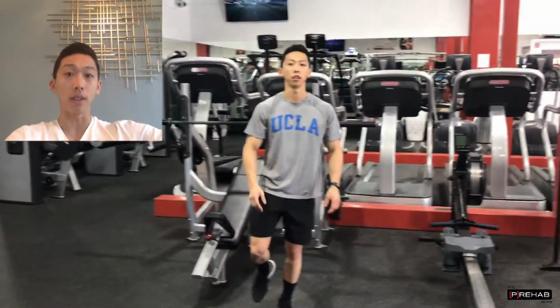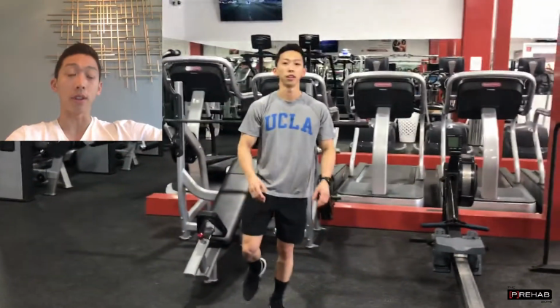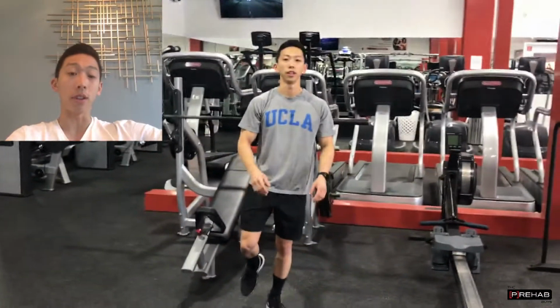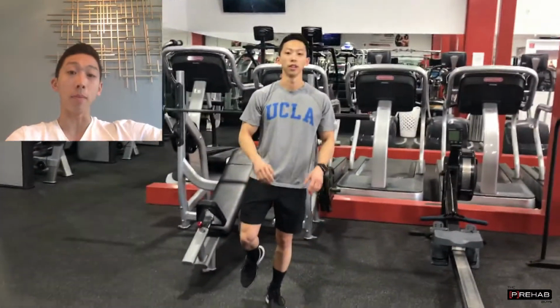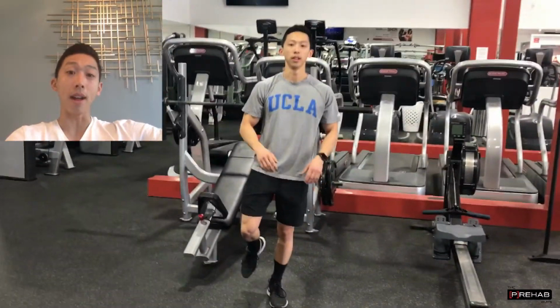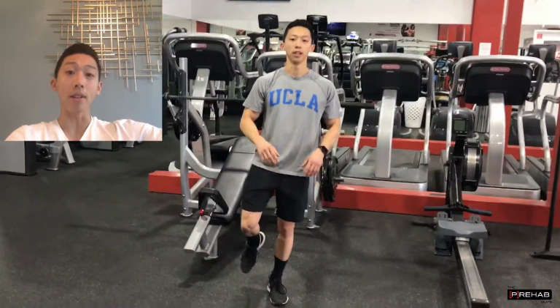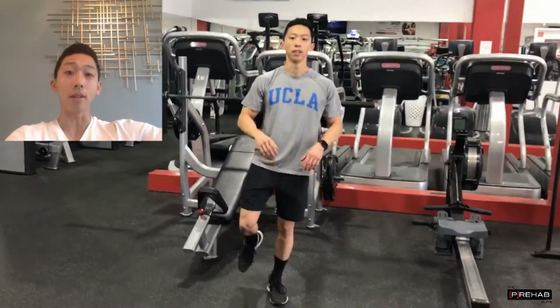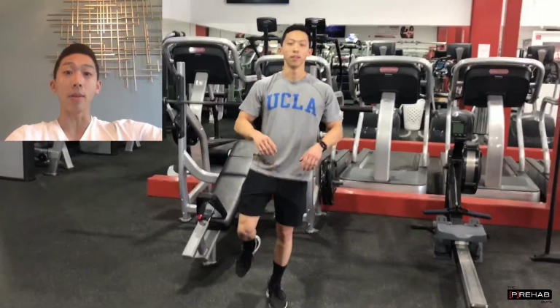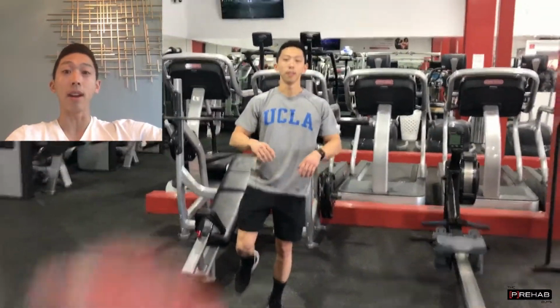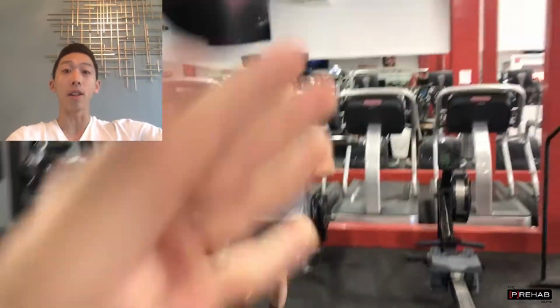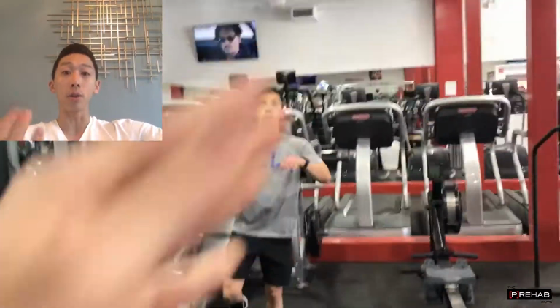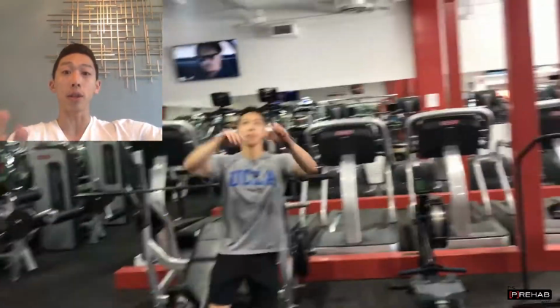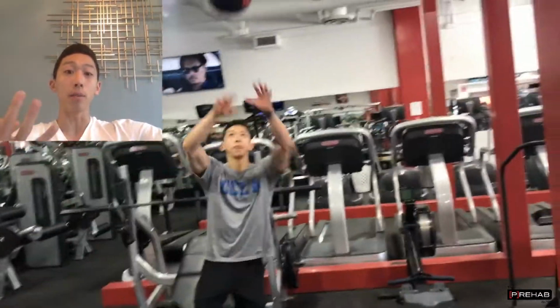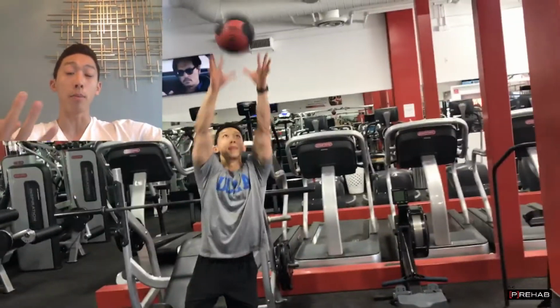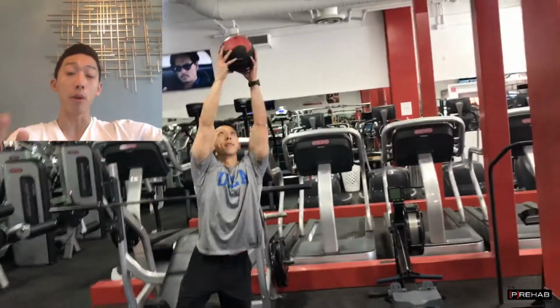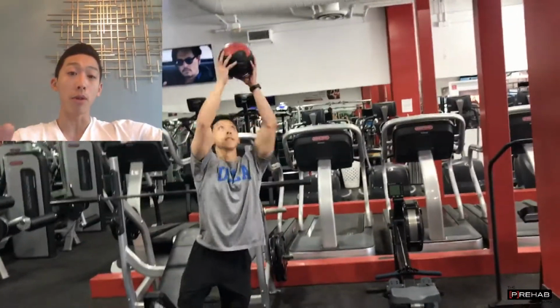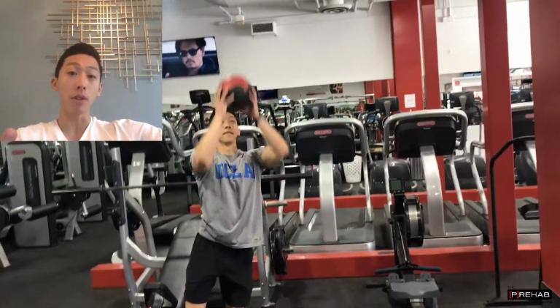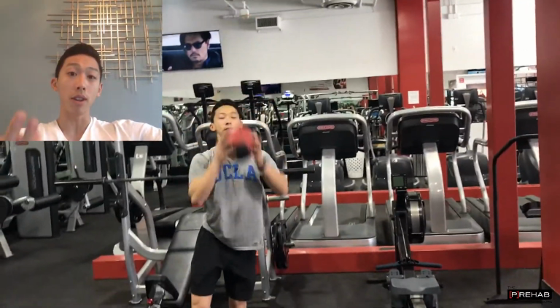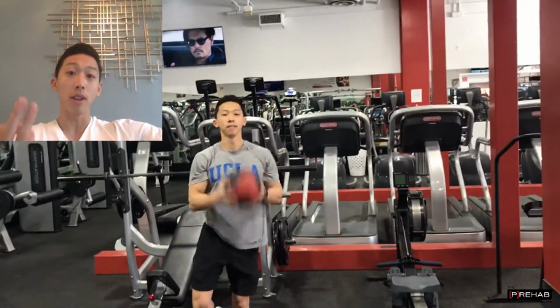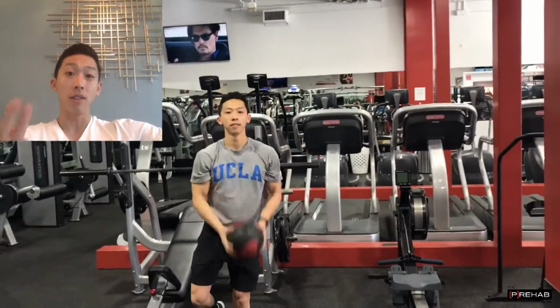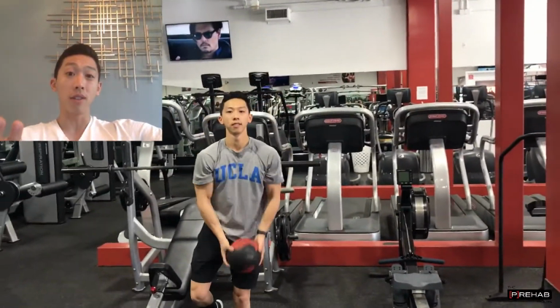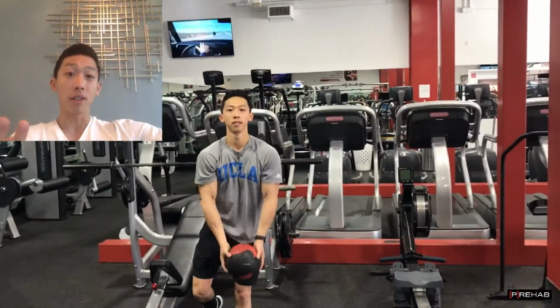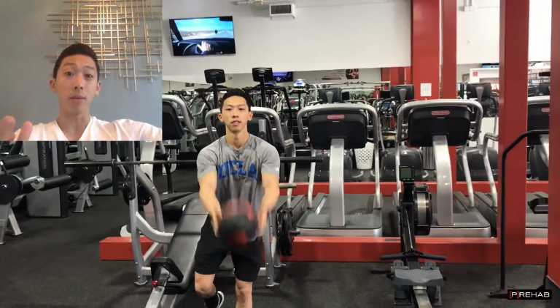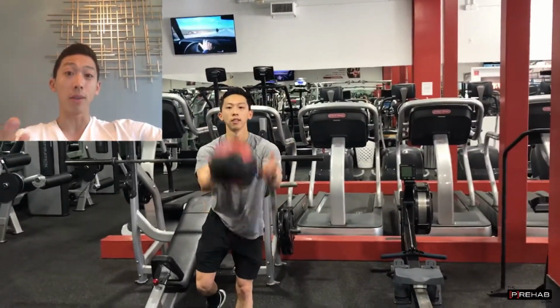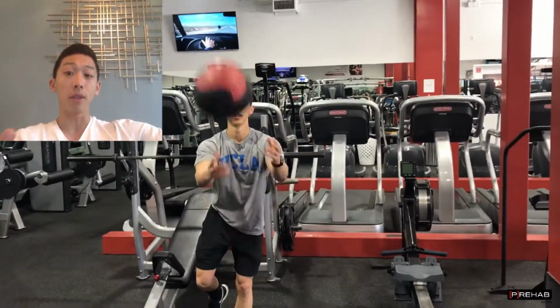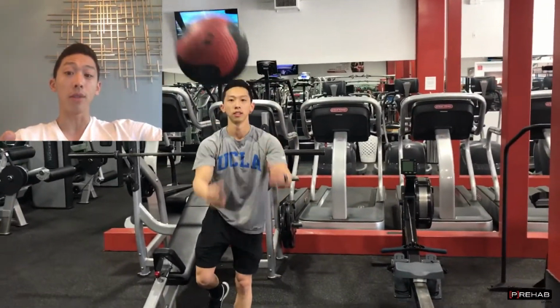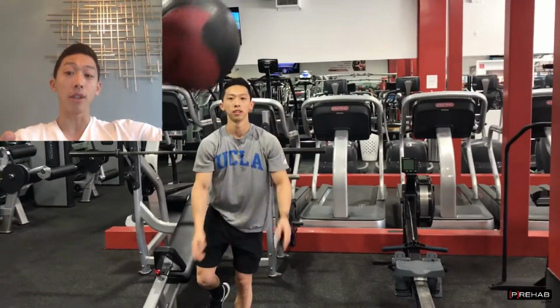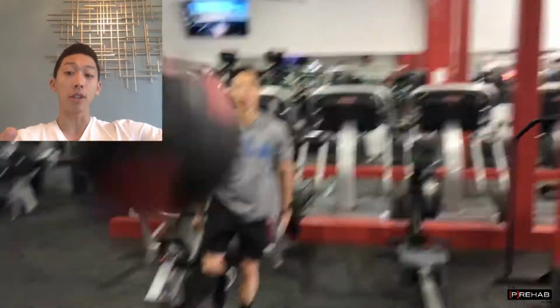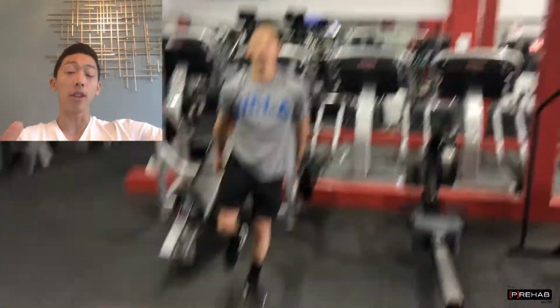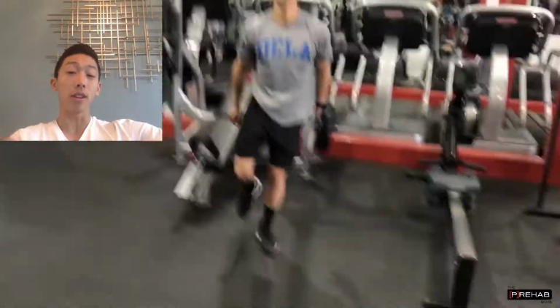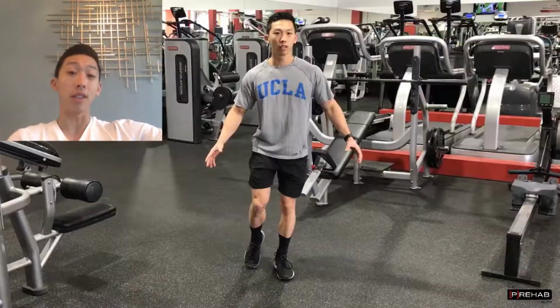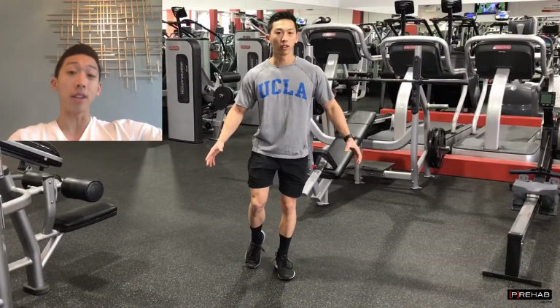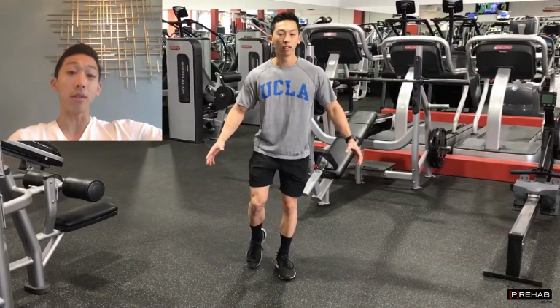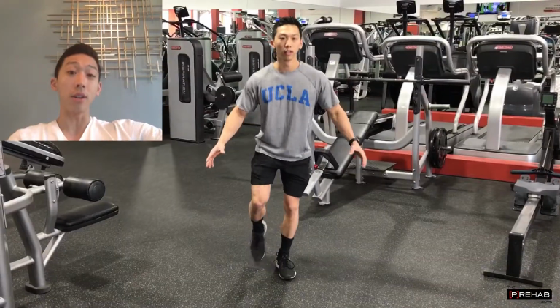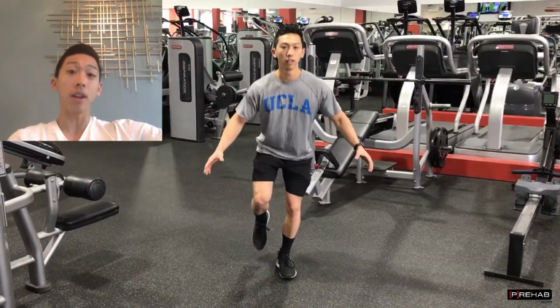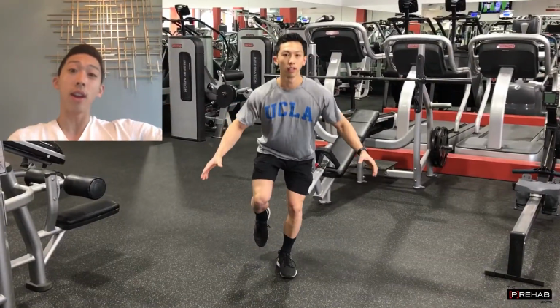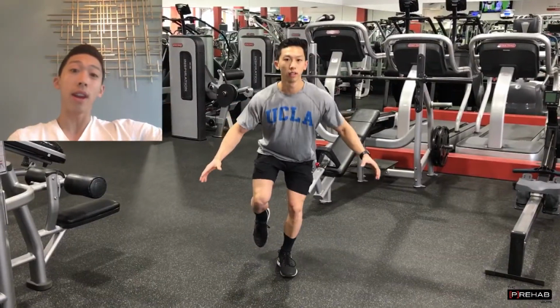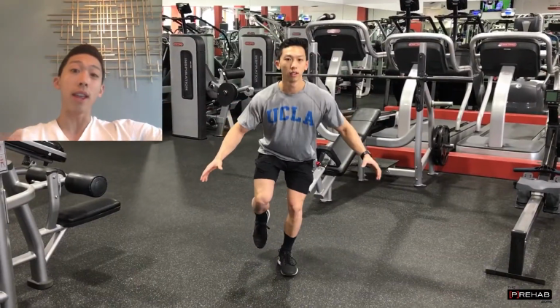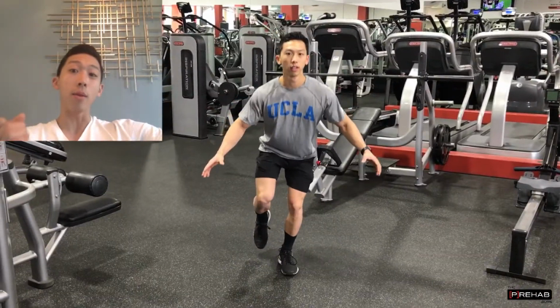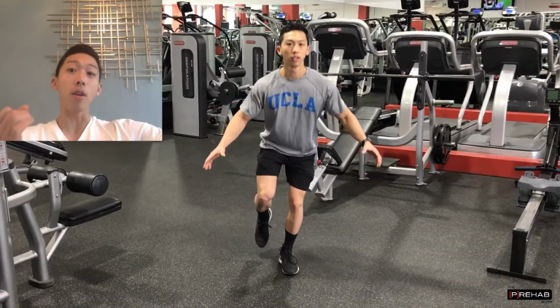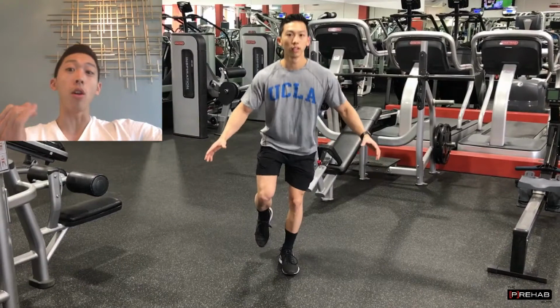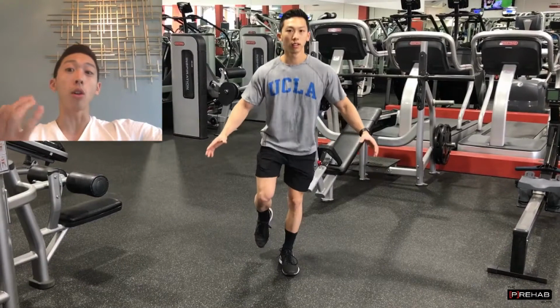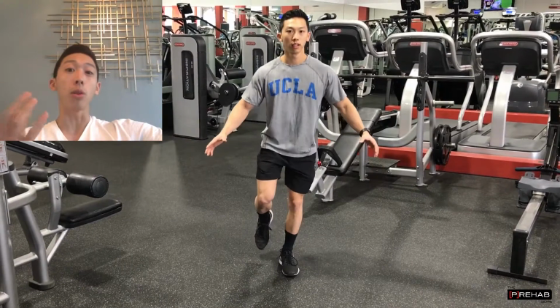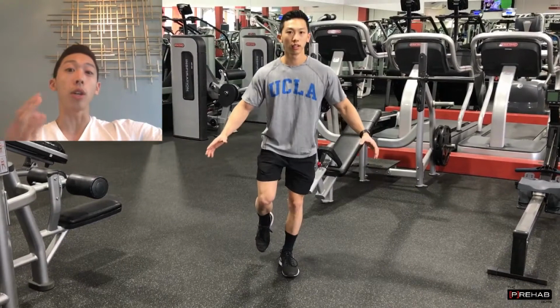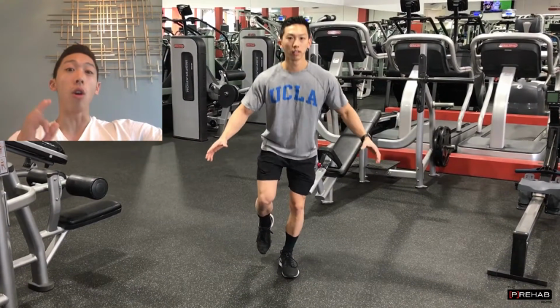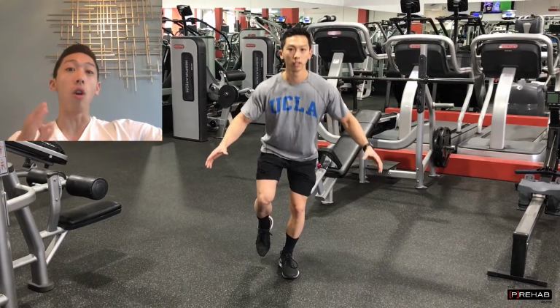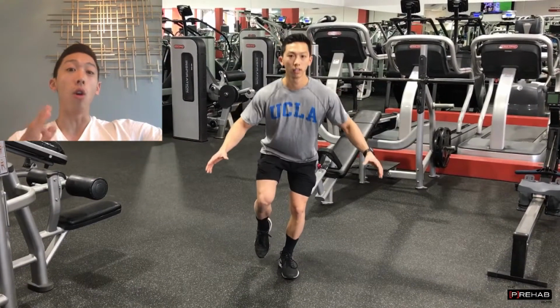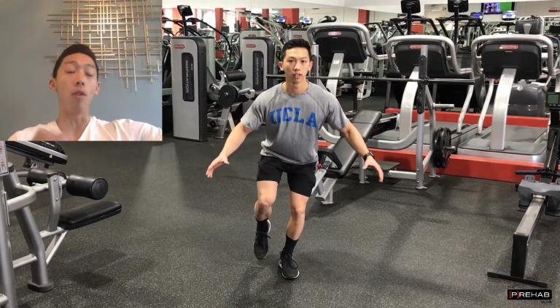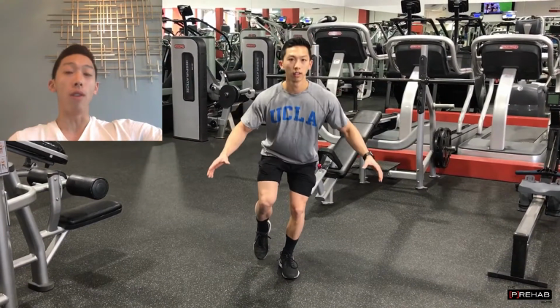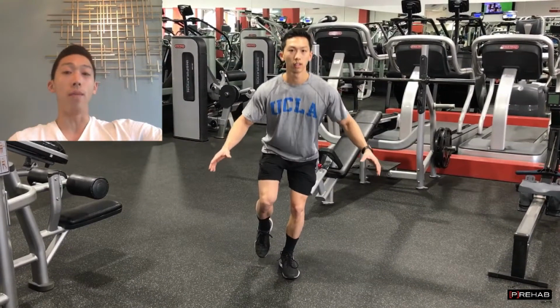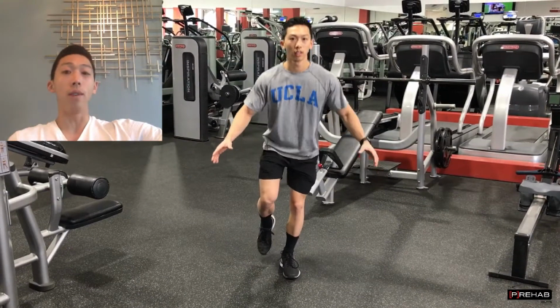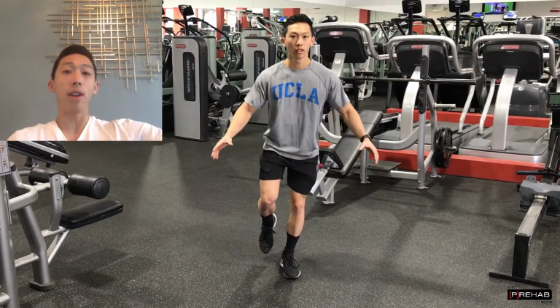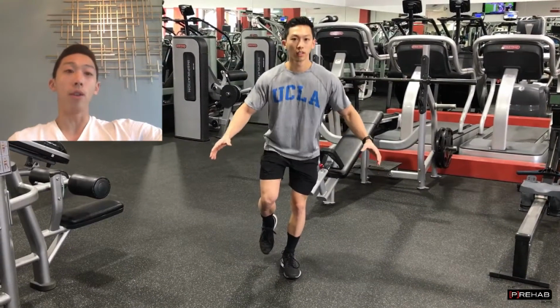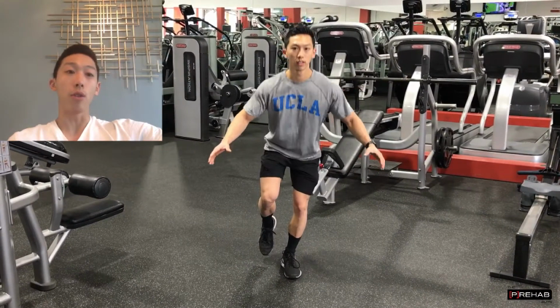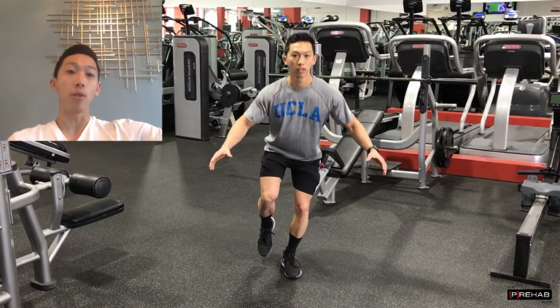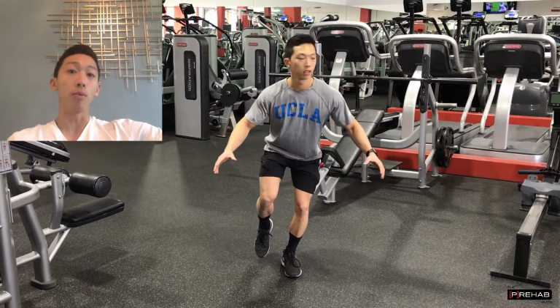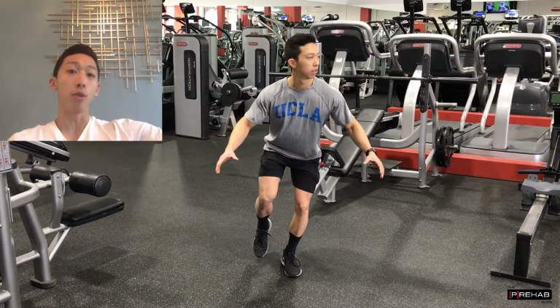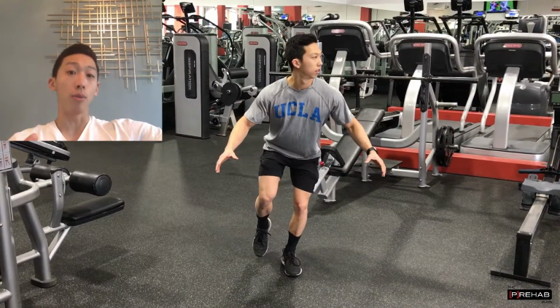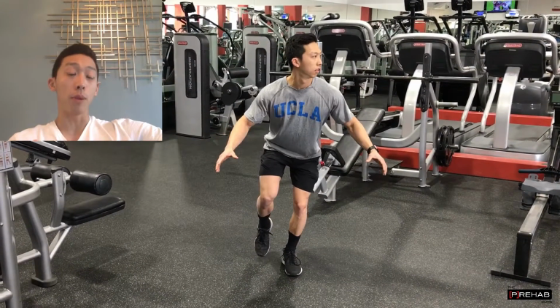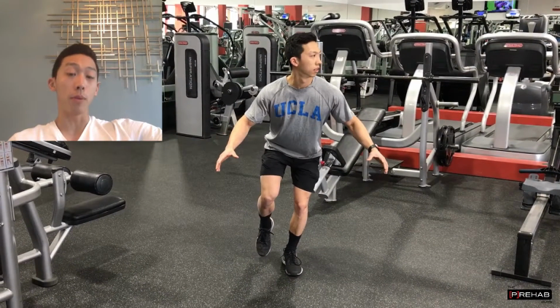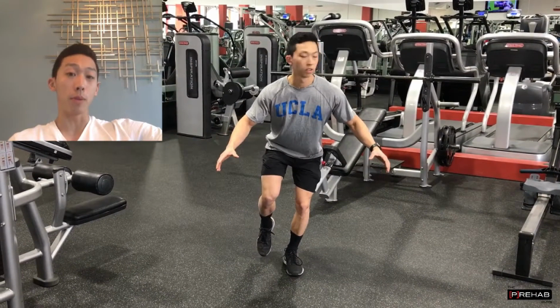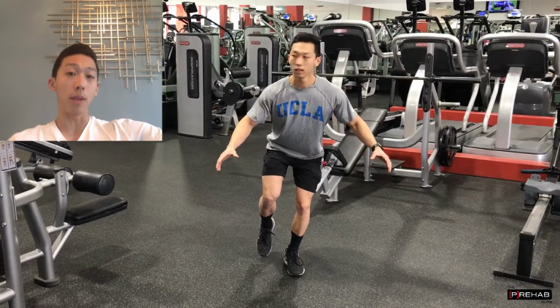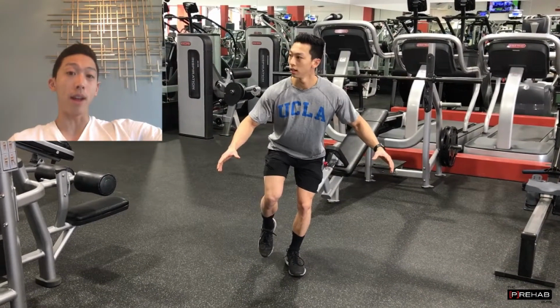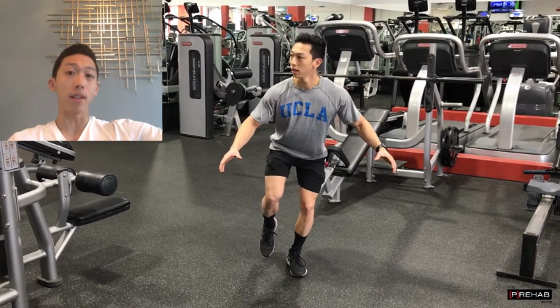Essentially, balance is made out of three components — vestibular, vision, and sensory — and they were altering all of them in order to improve people's balance.